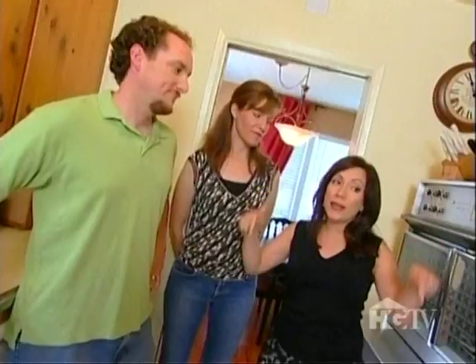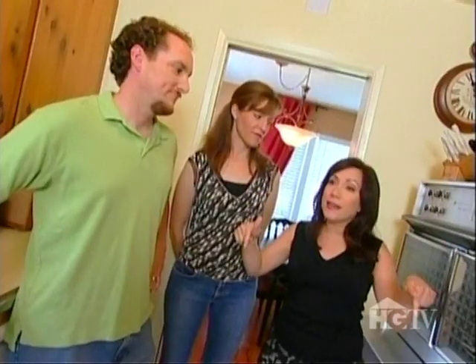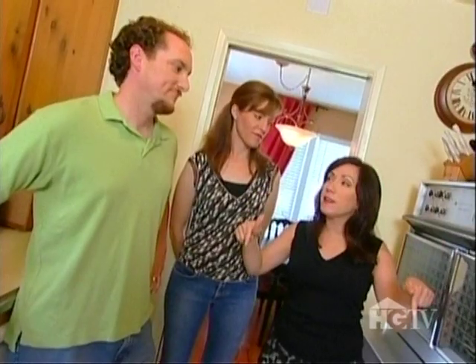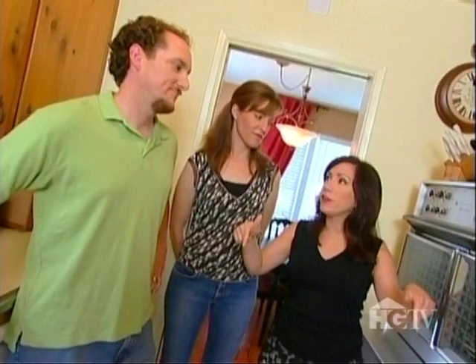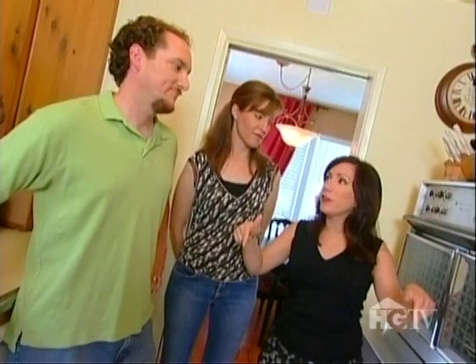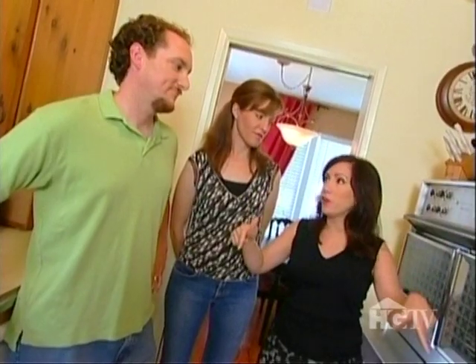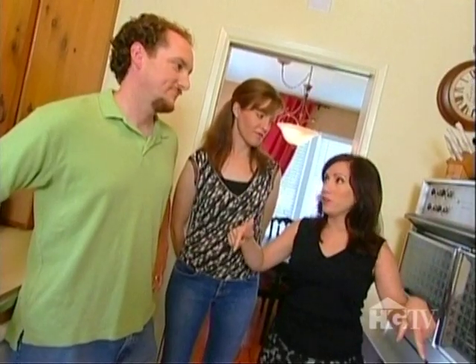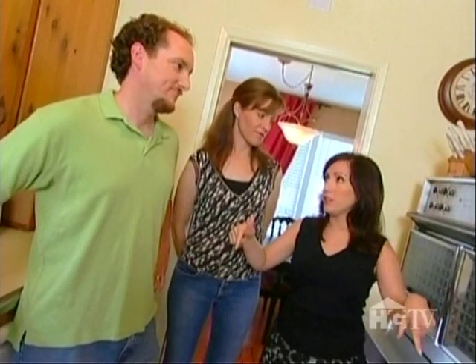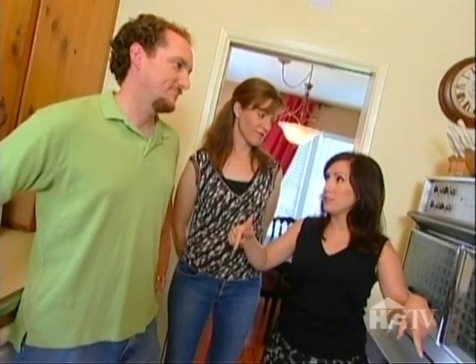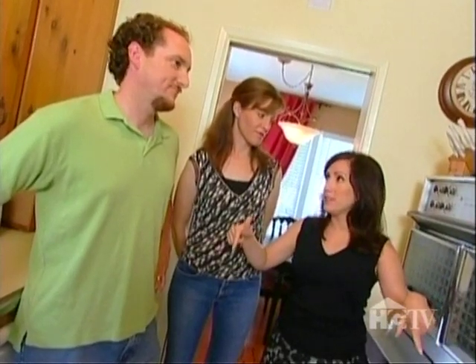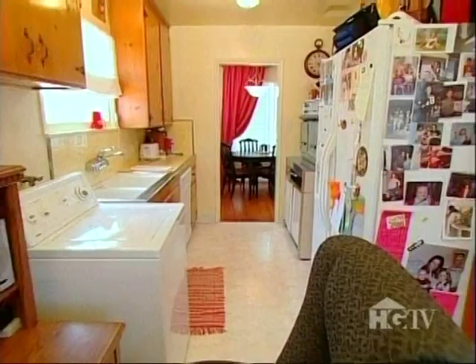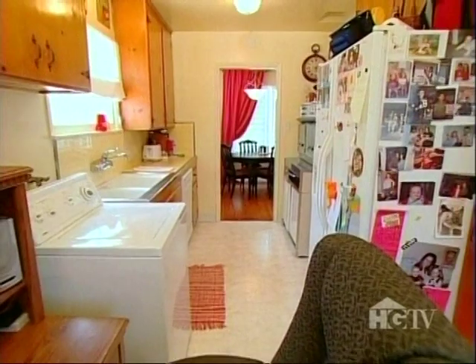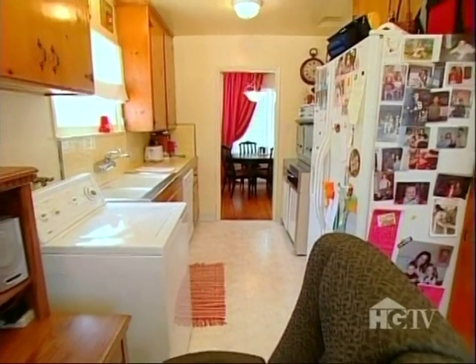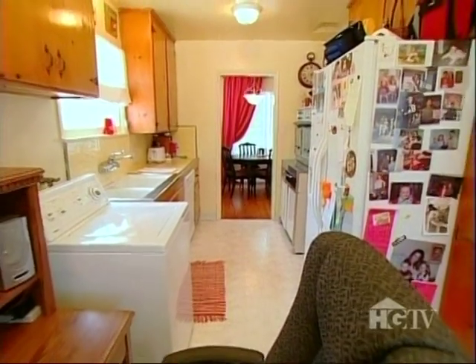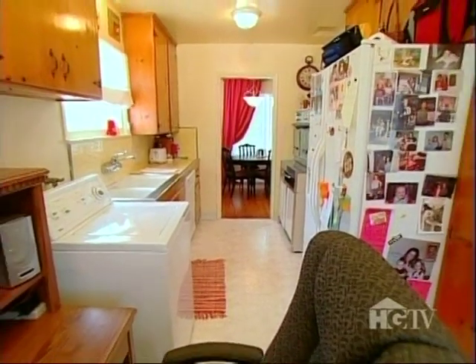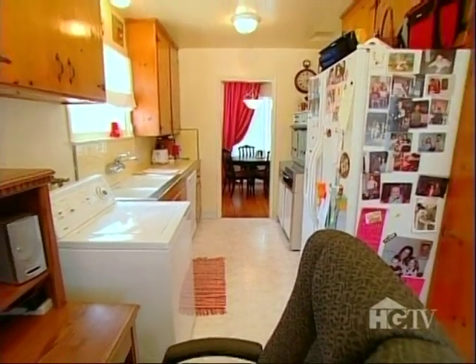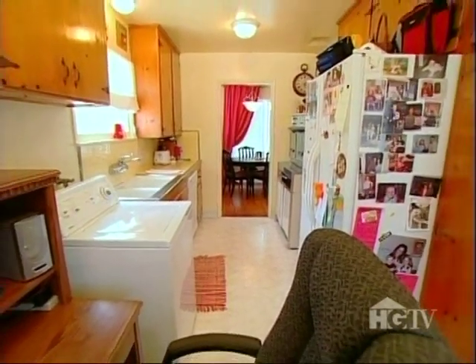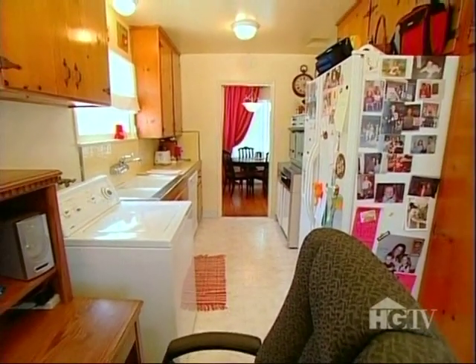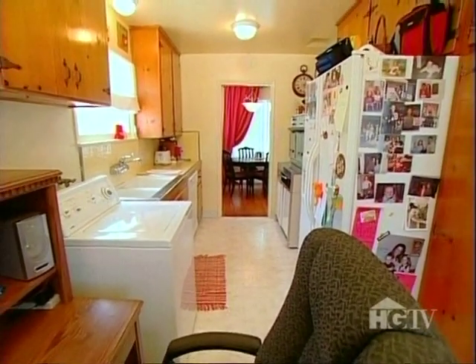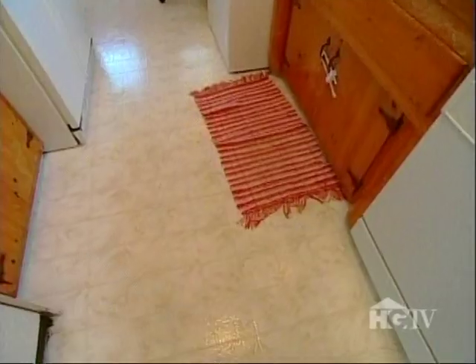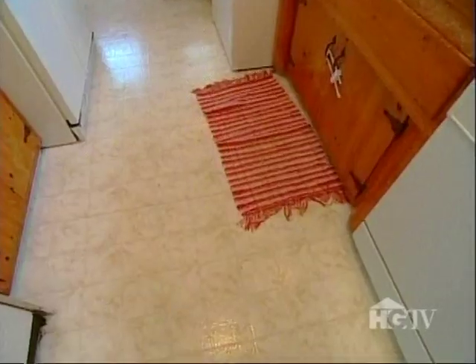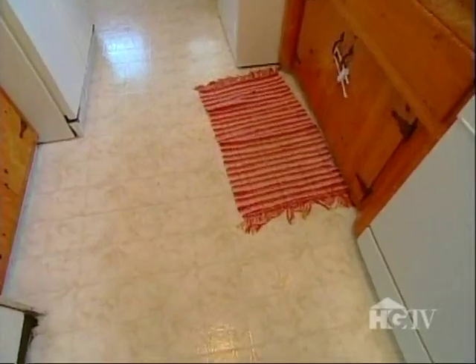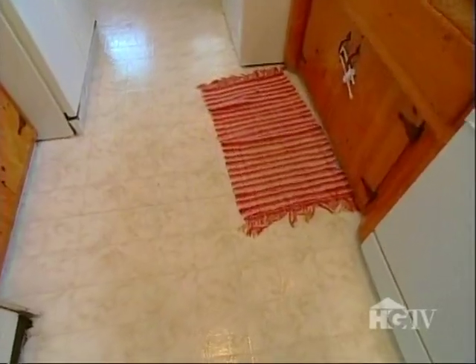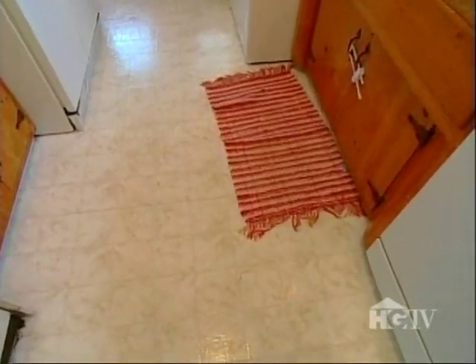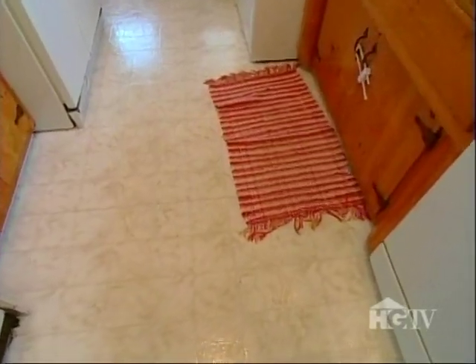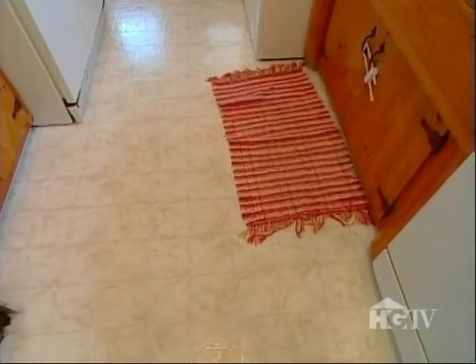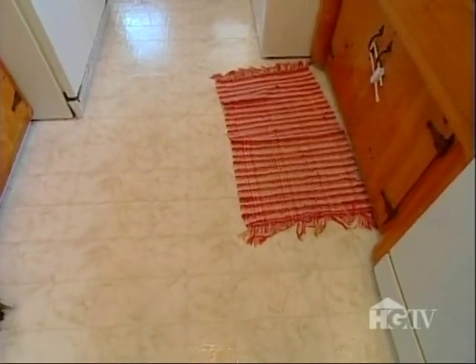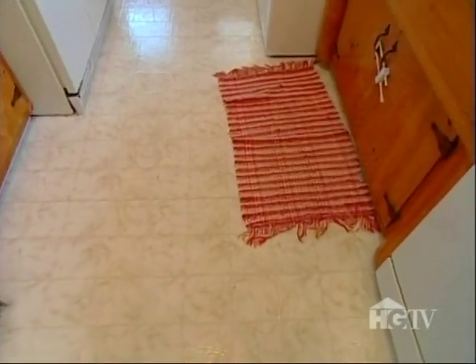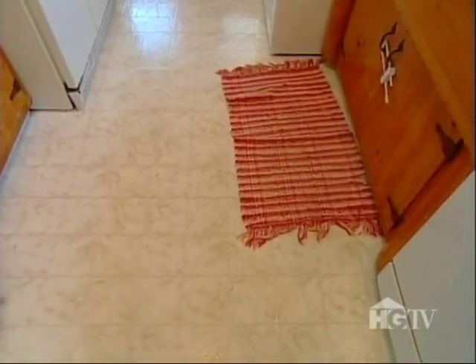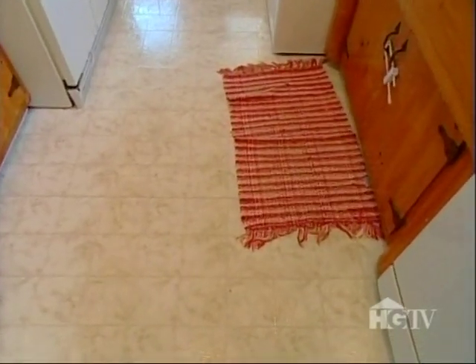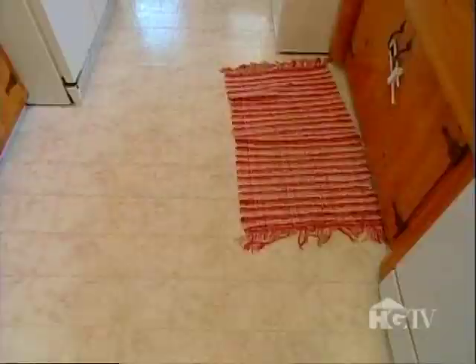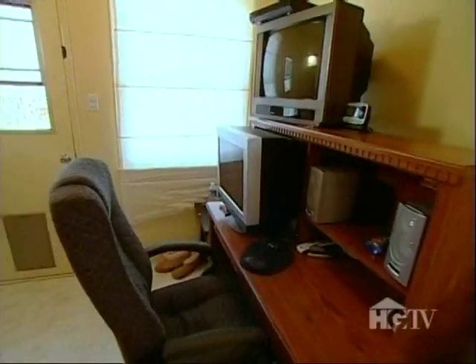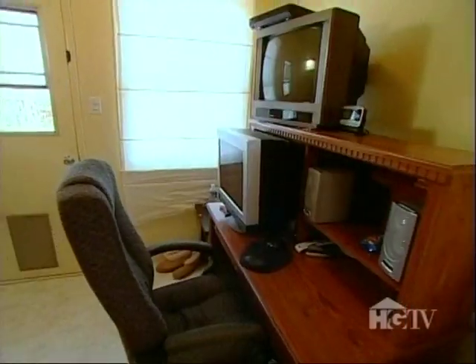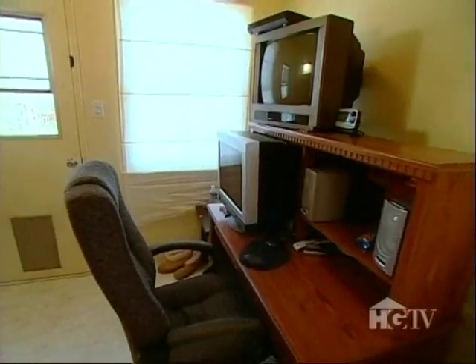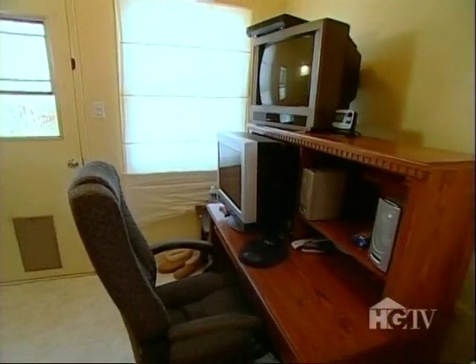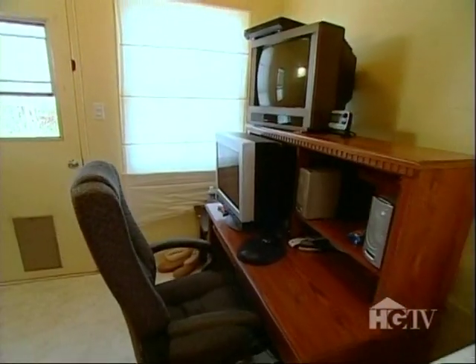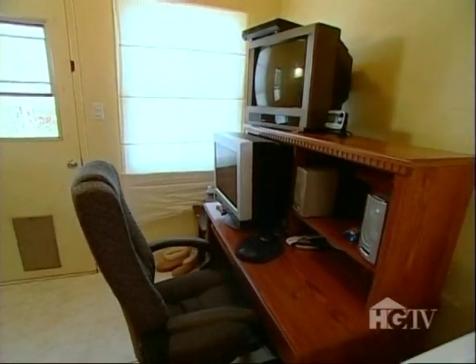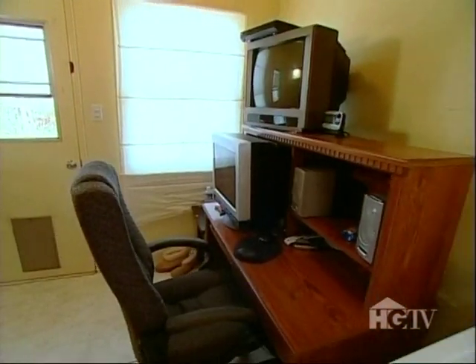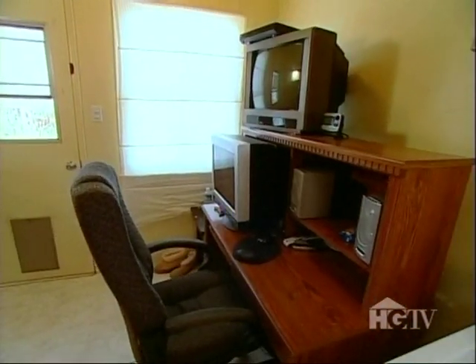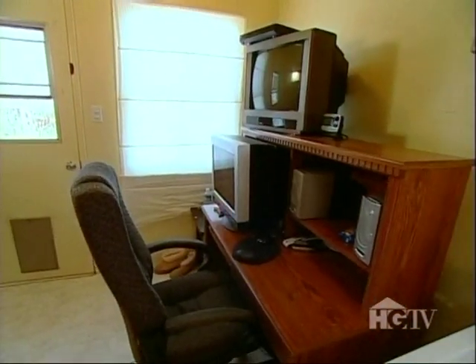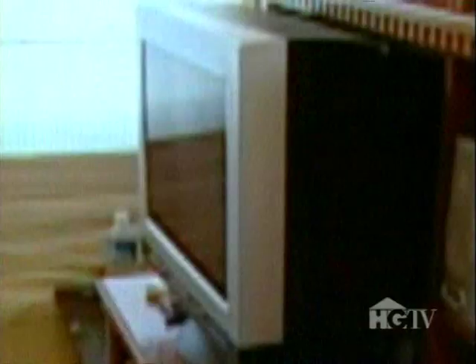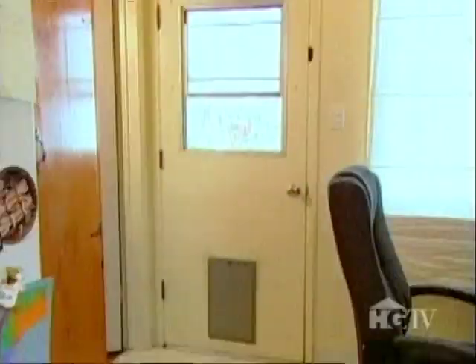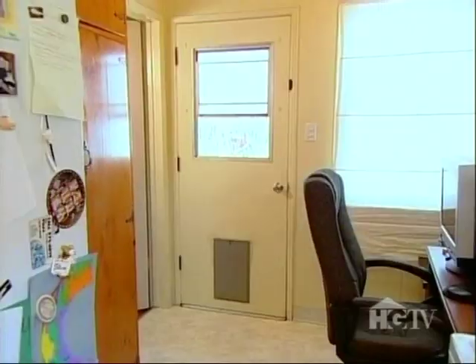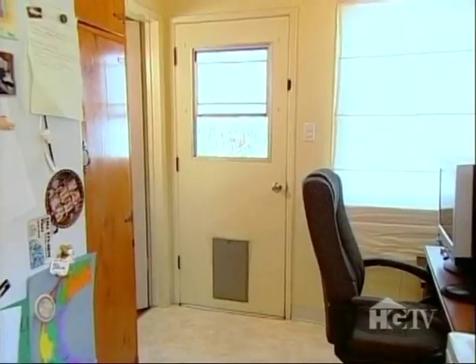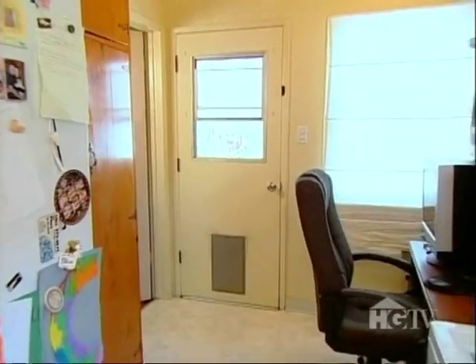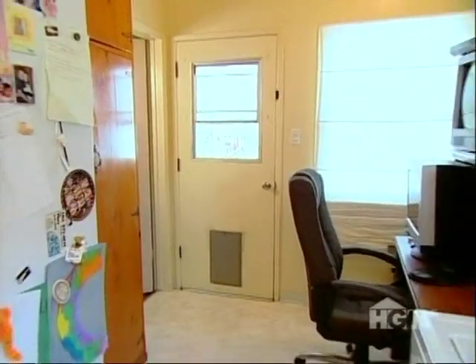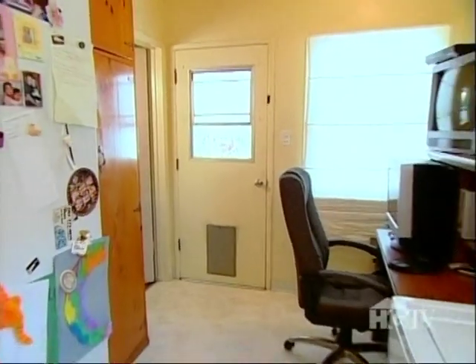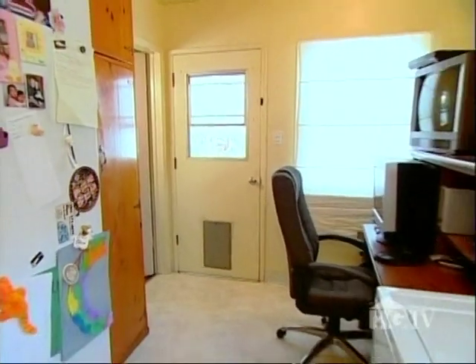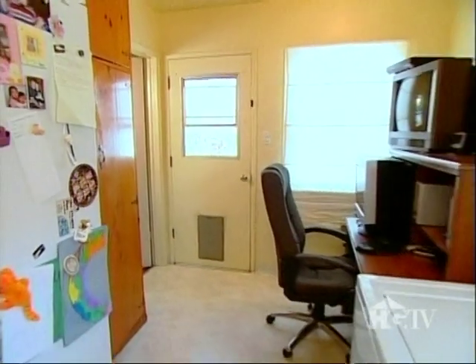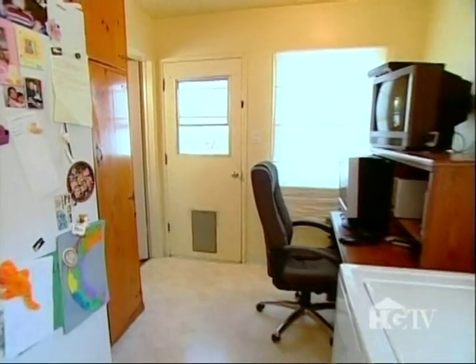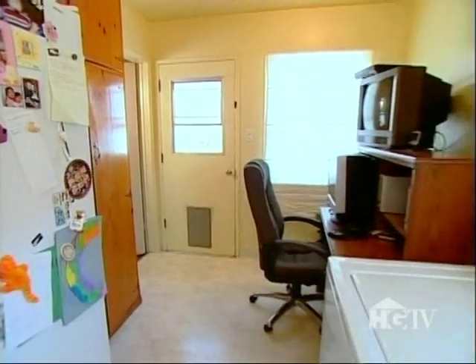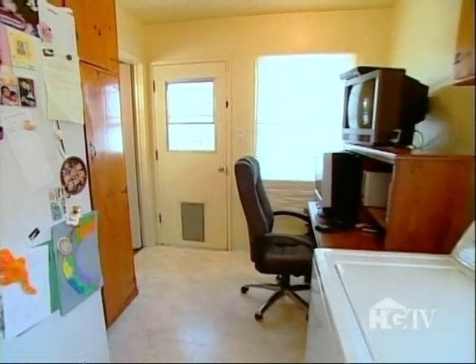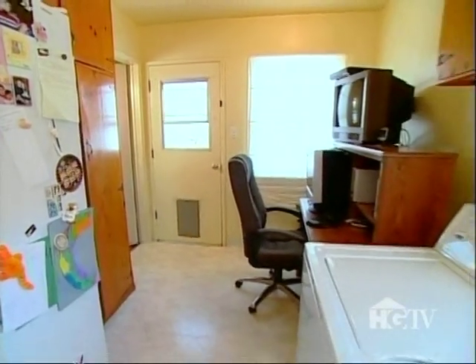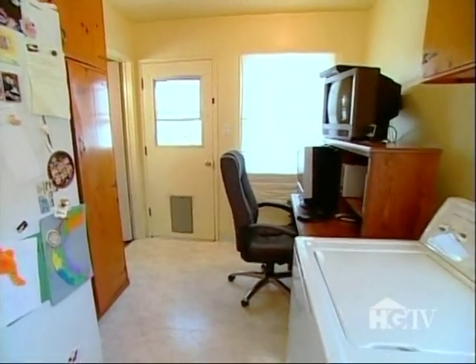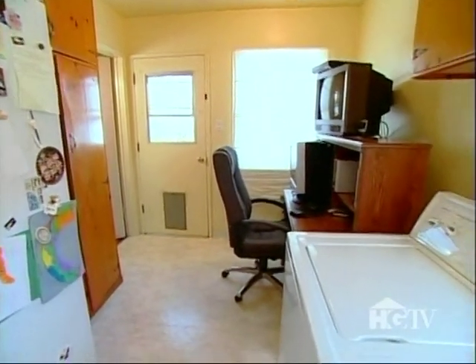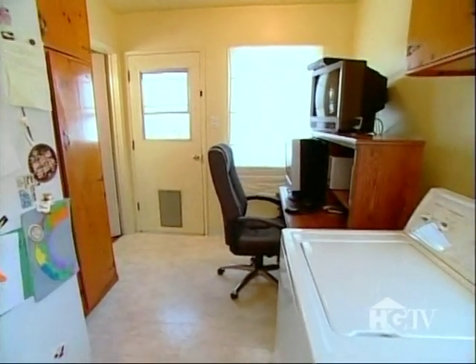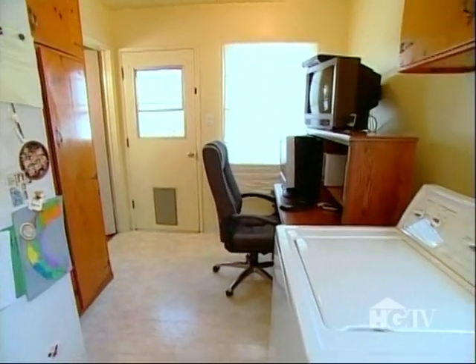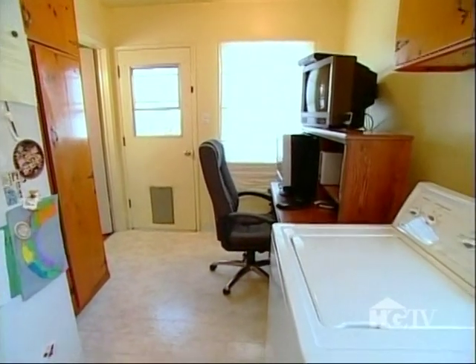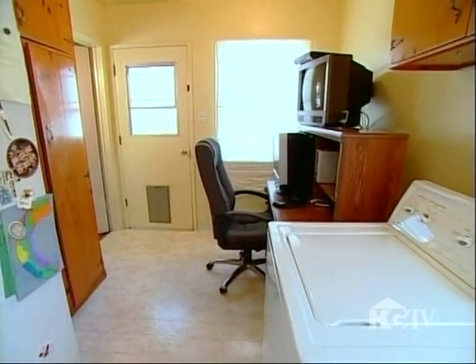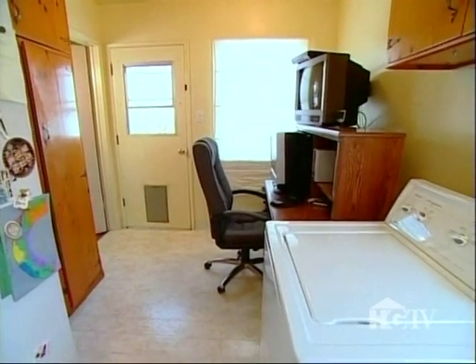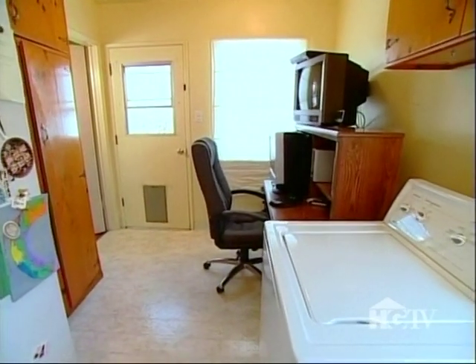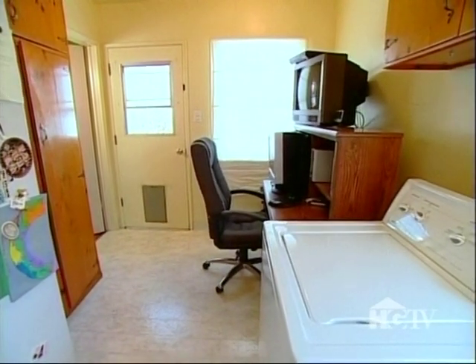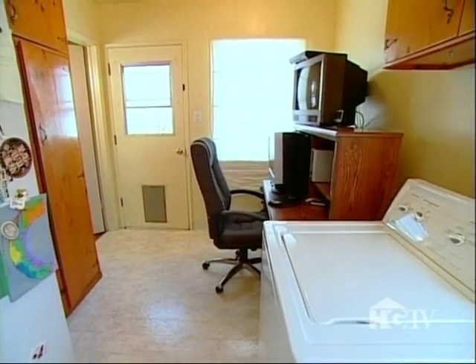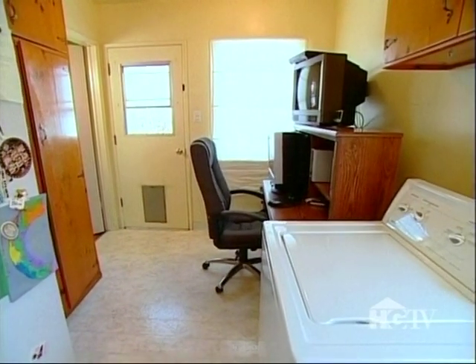Lisa's plan also includes paint, new floors, and window treatments. Finally, a French door will bring in more light and value.